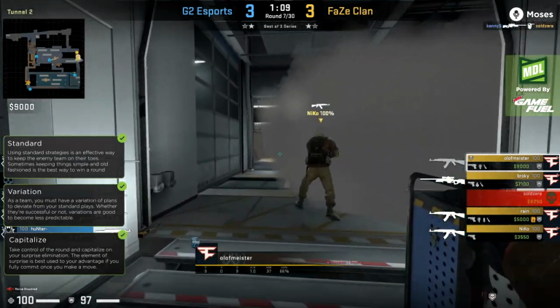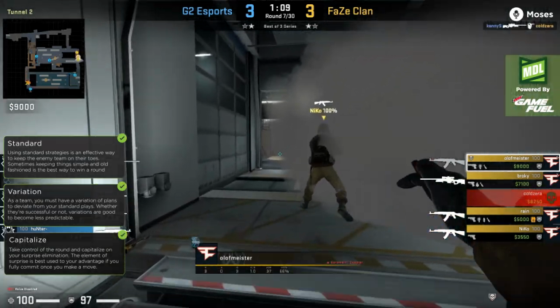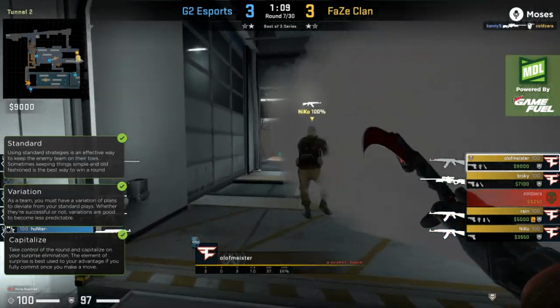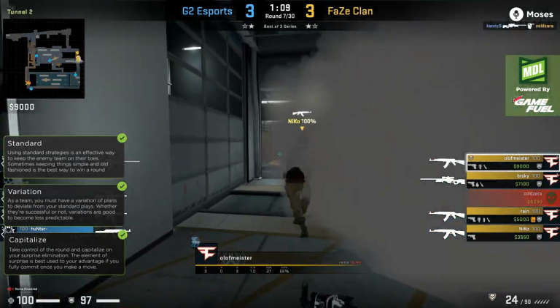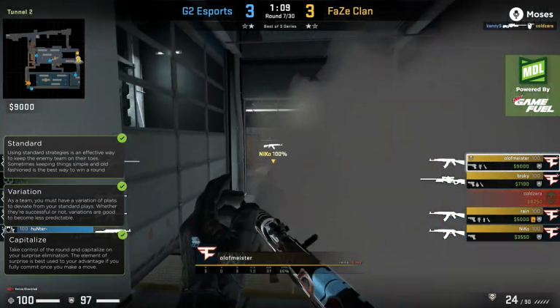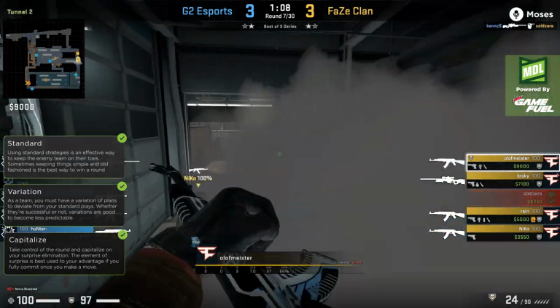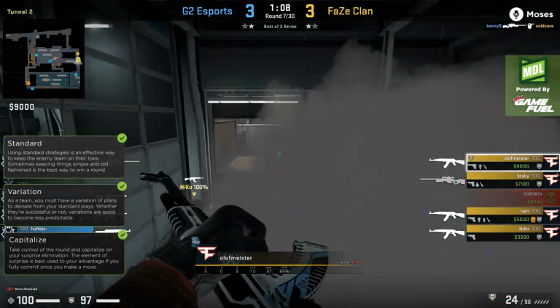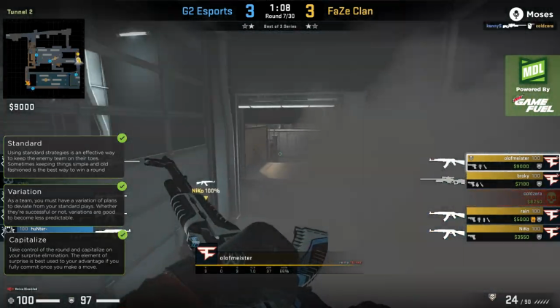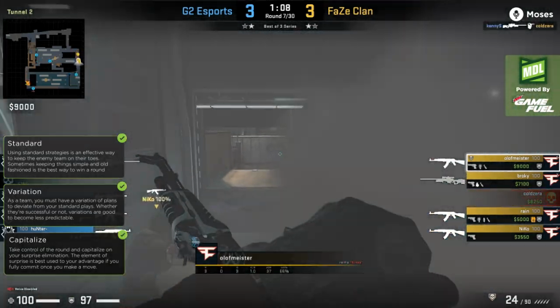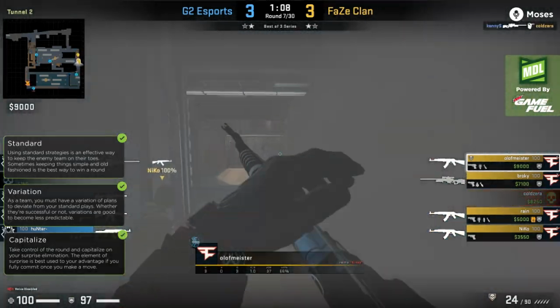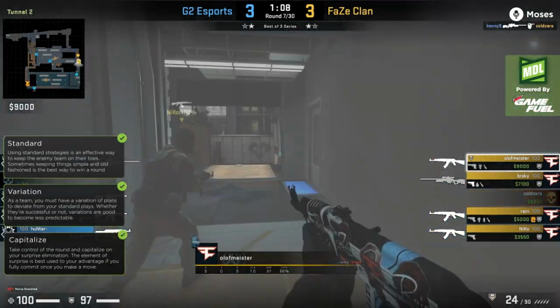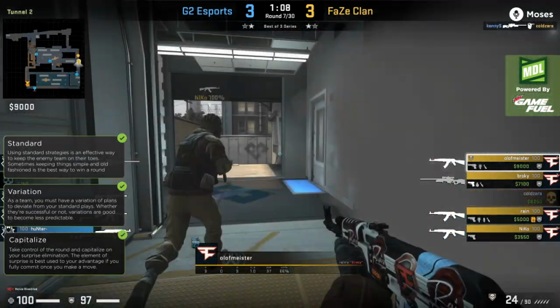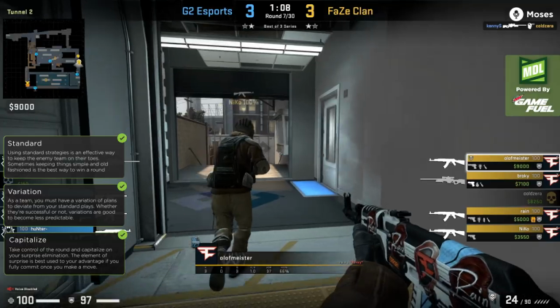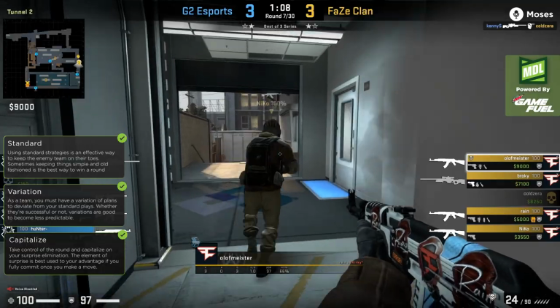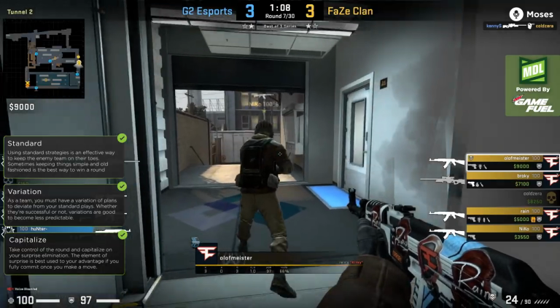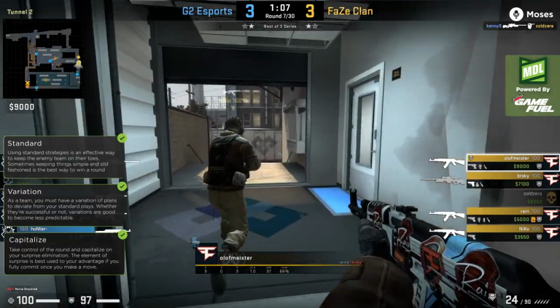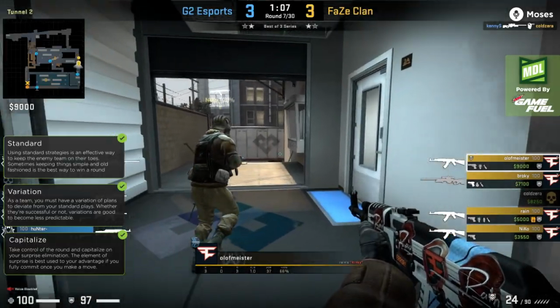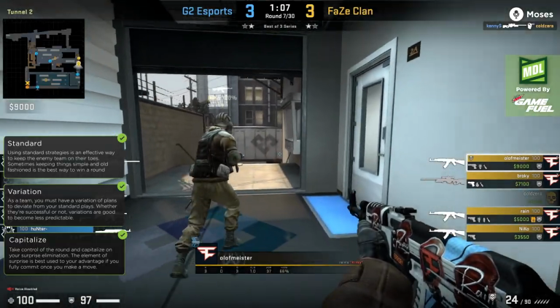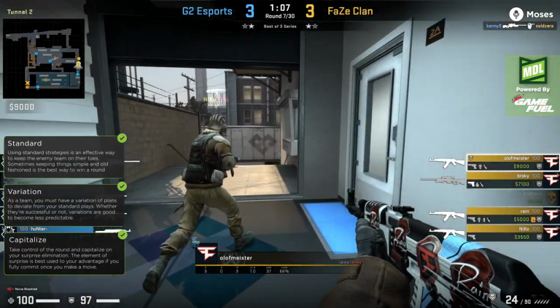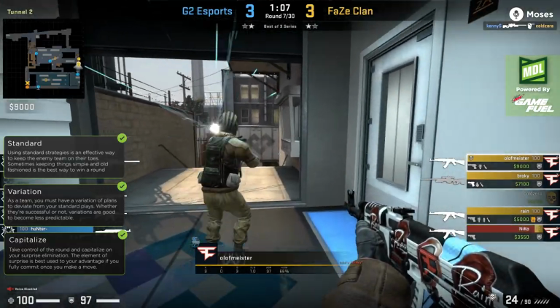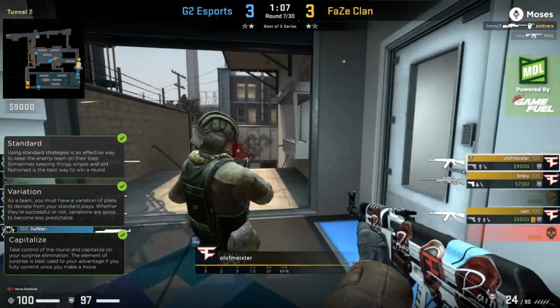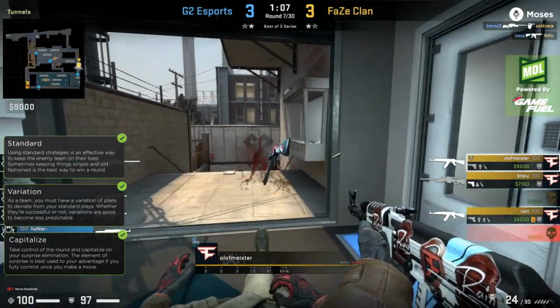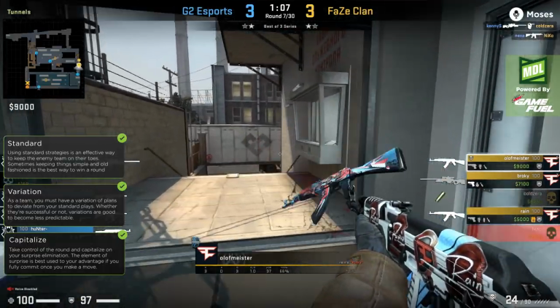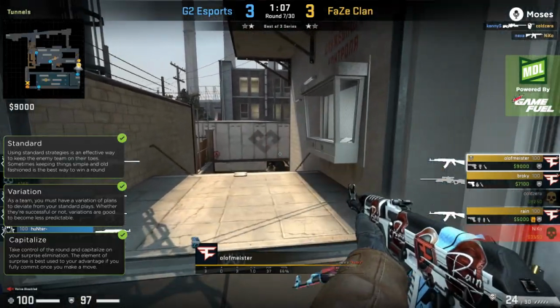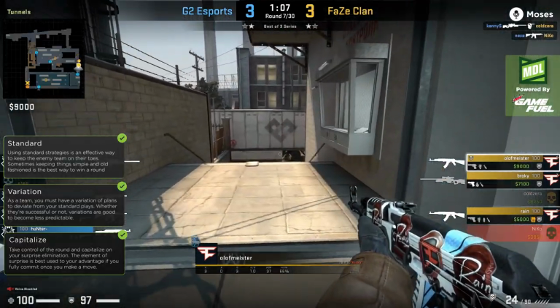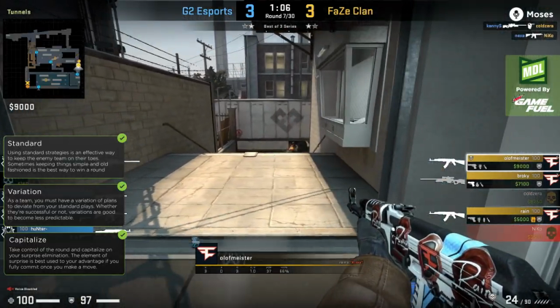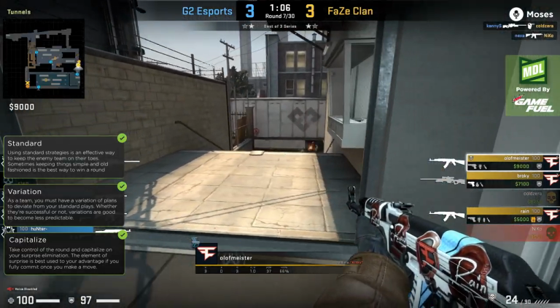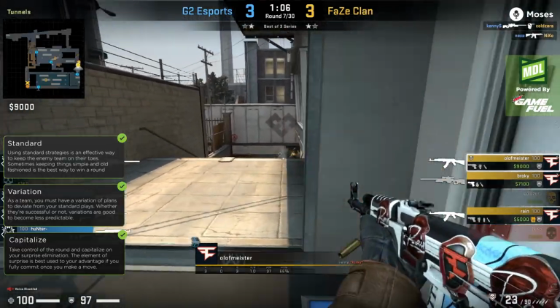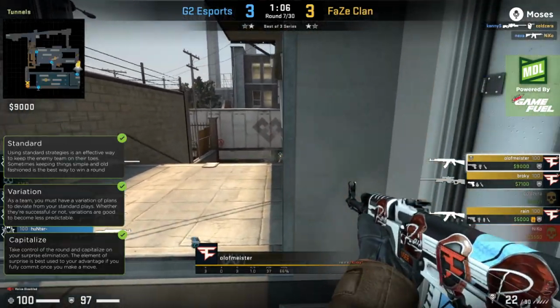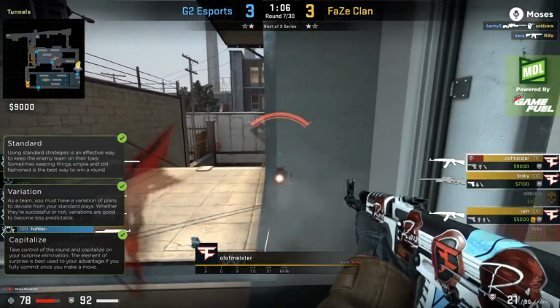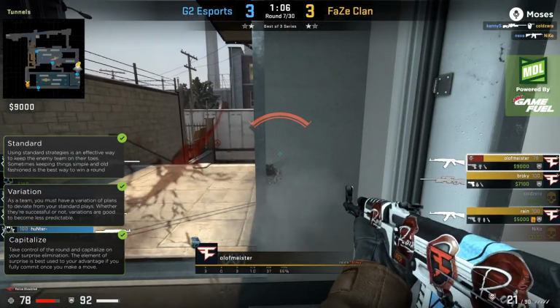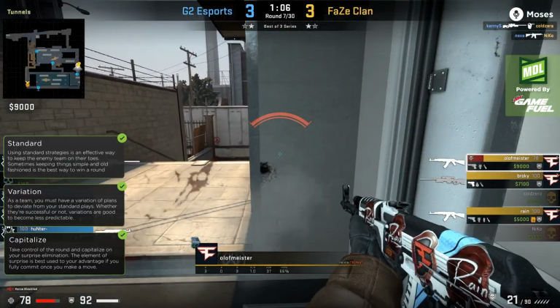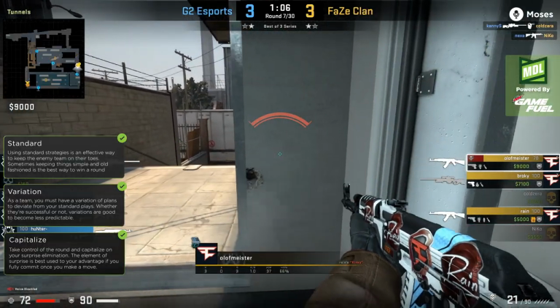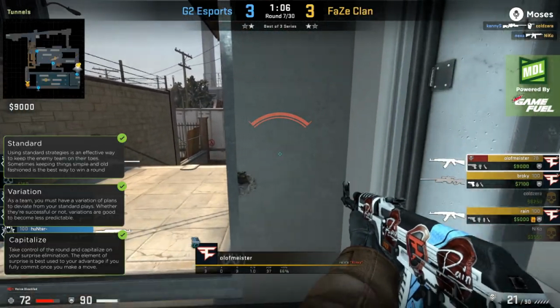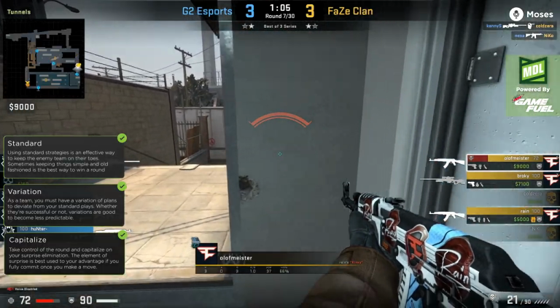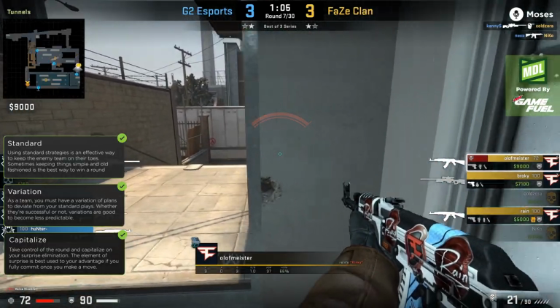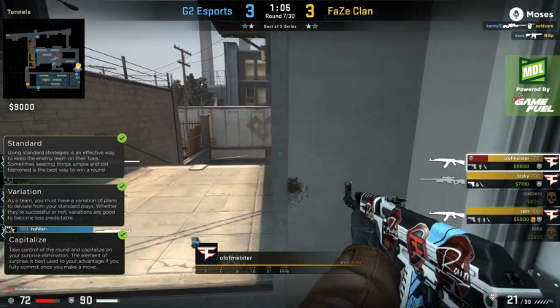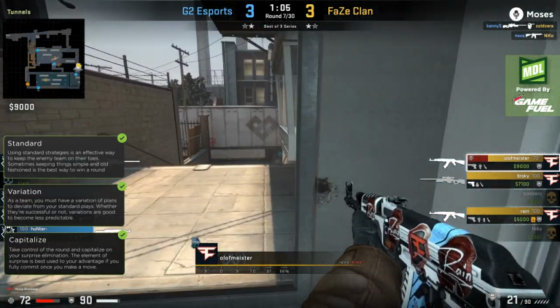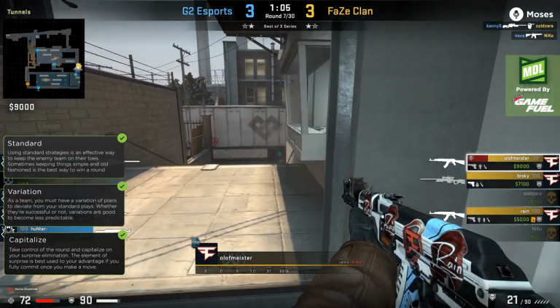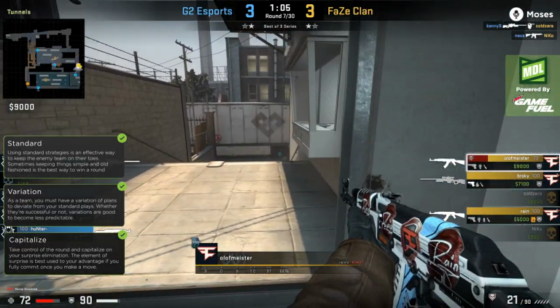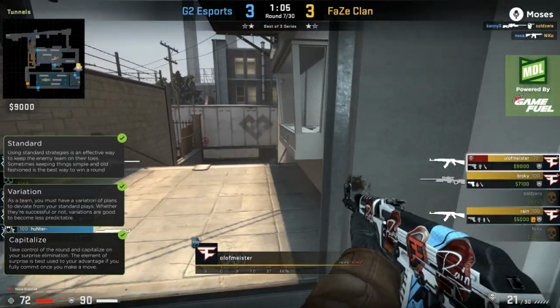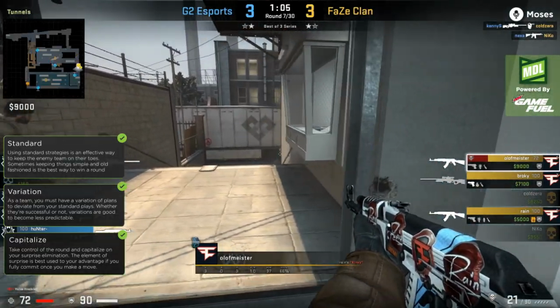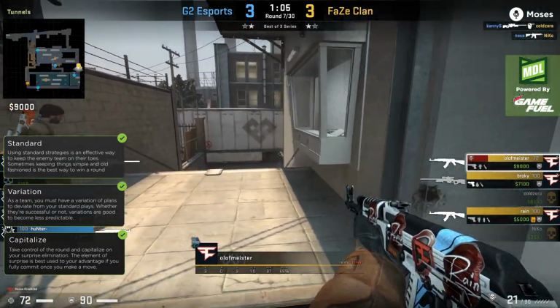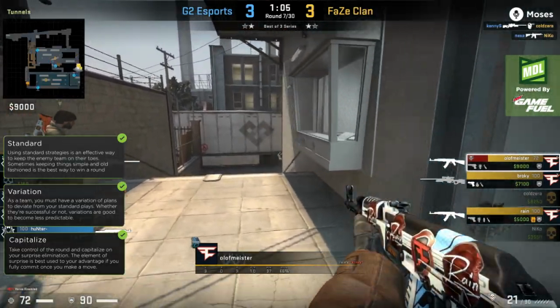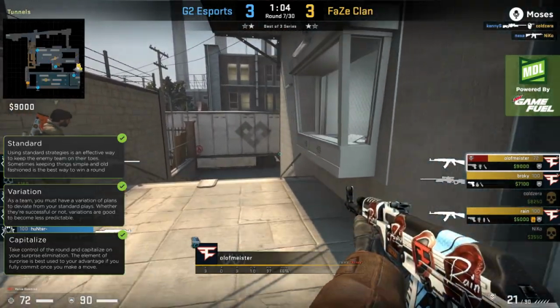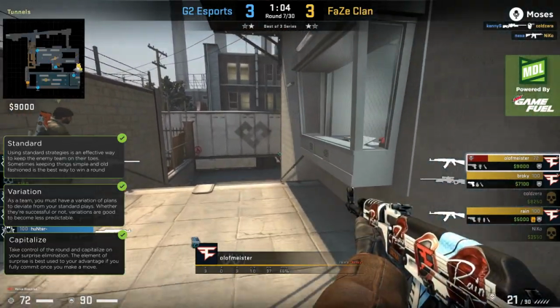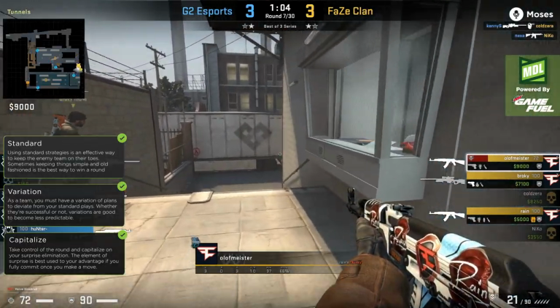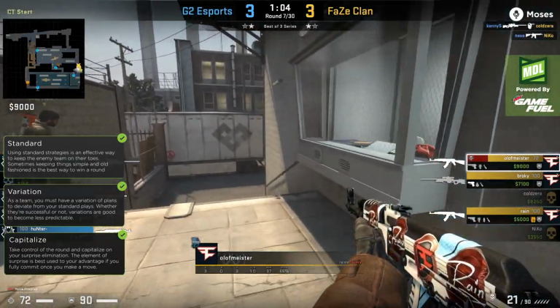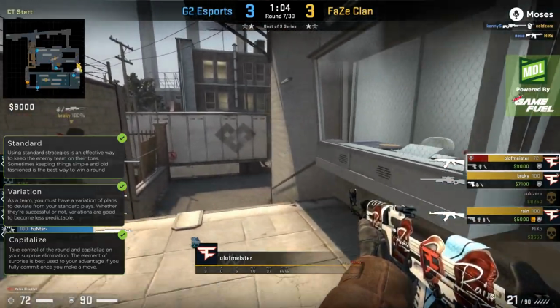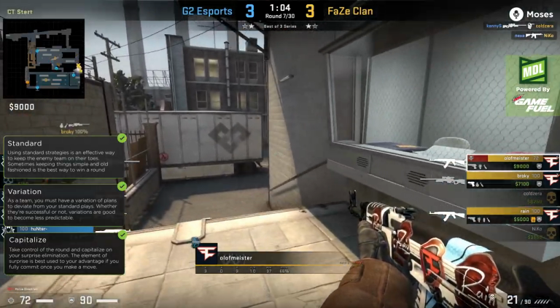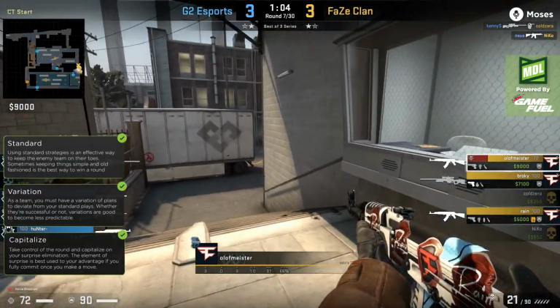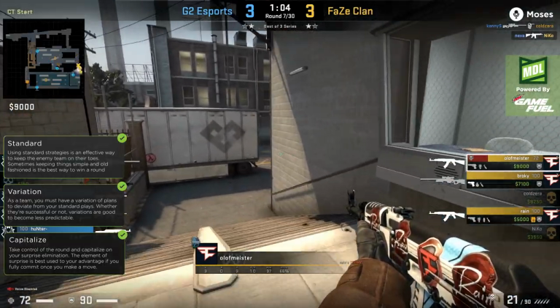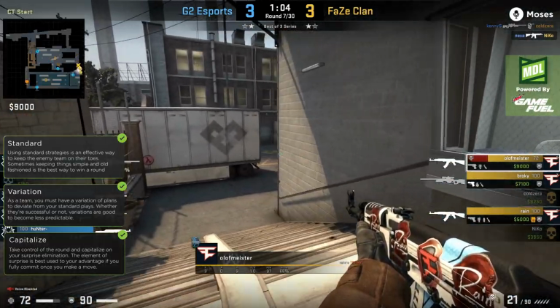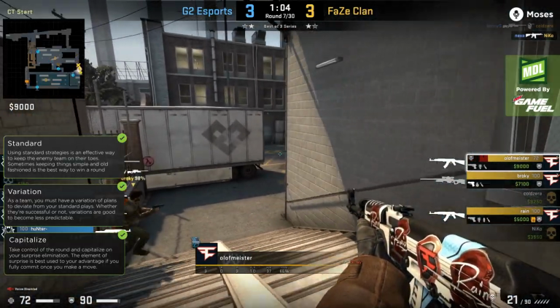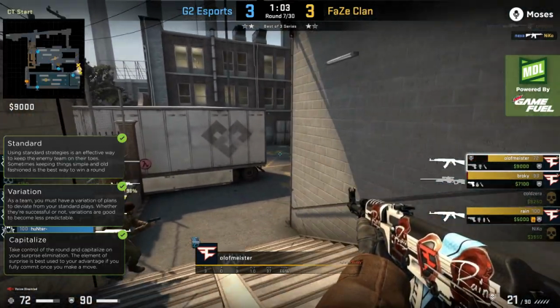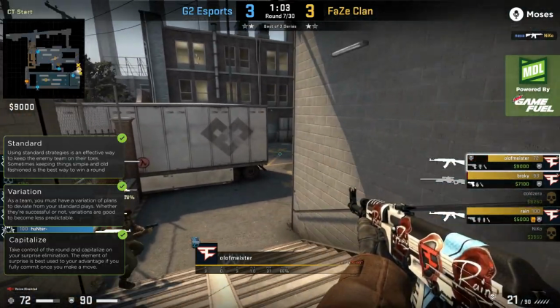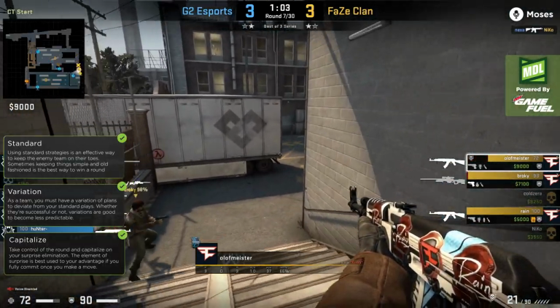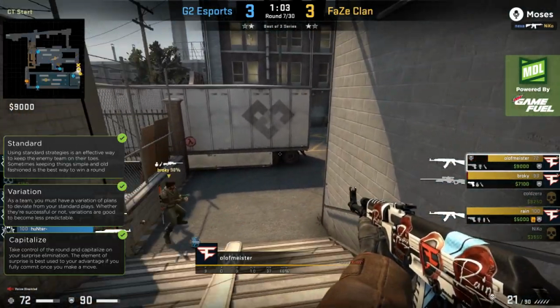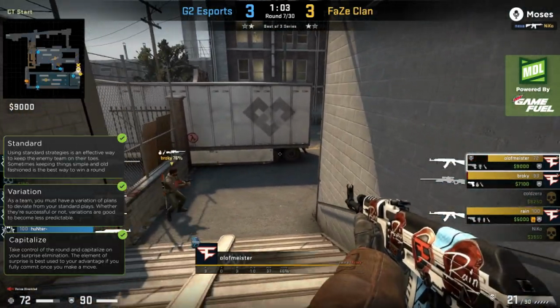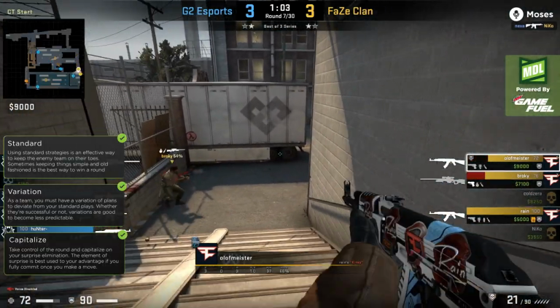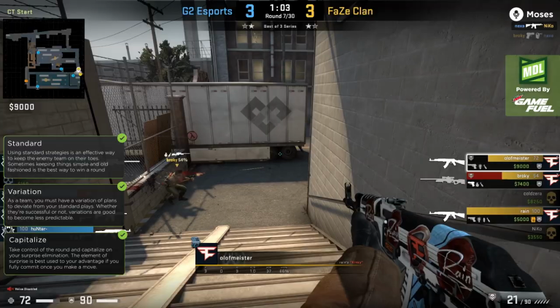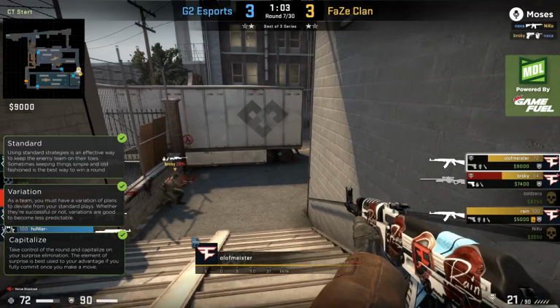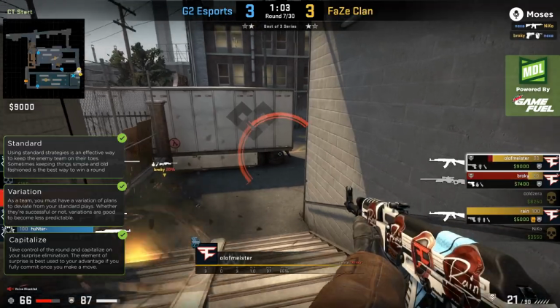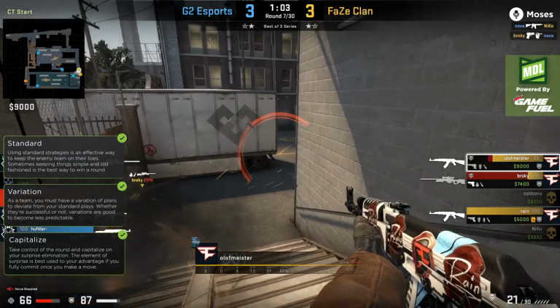That's going to allow Phase access towards the back of the alleys and all the way towards the B bomb site. They do have to battle for control, but it's a good way to get a leg up on this tactic.